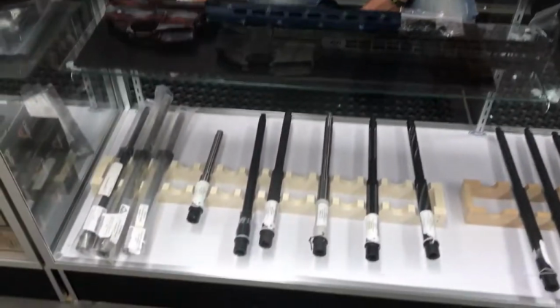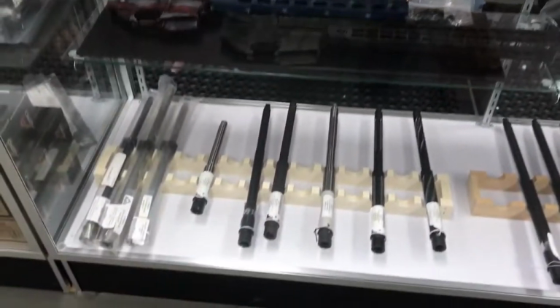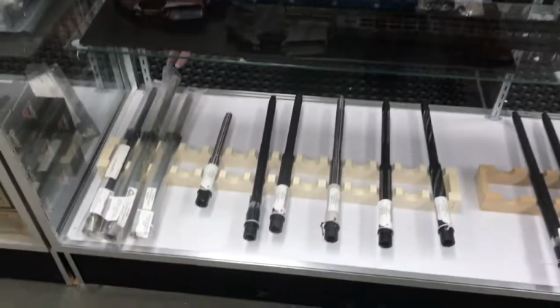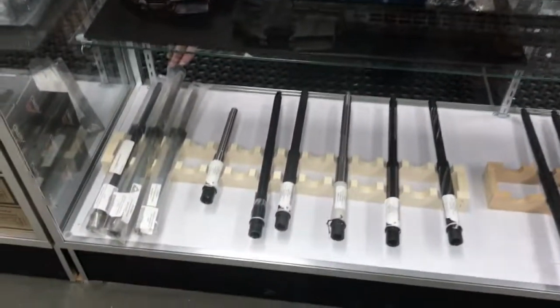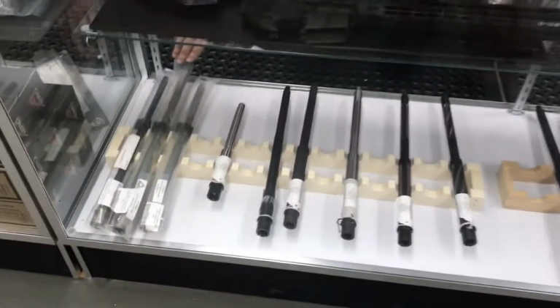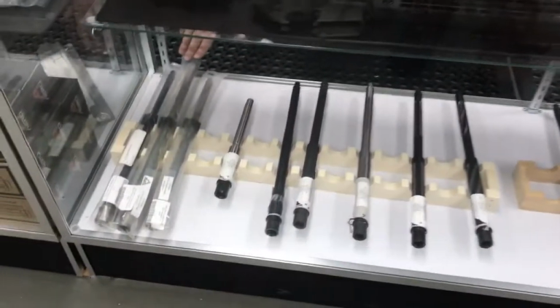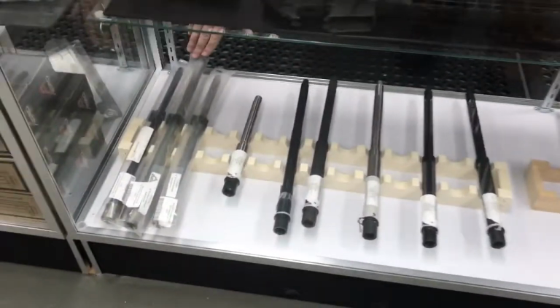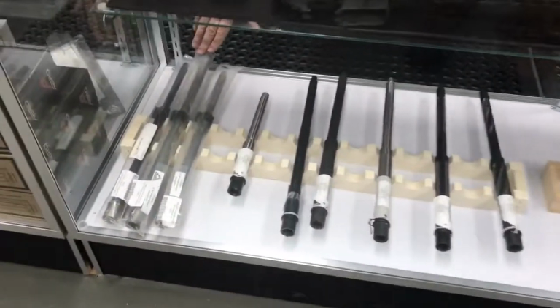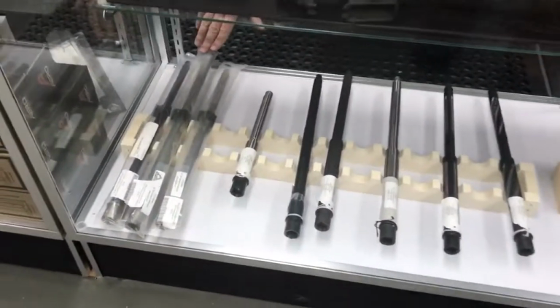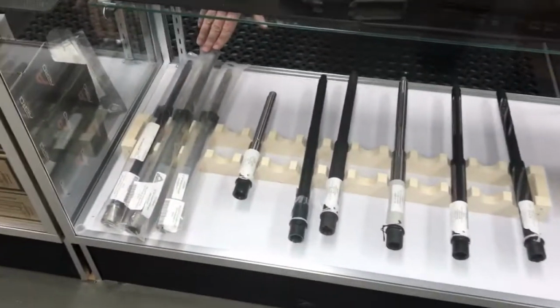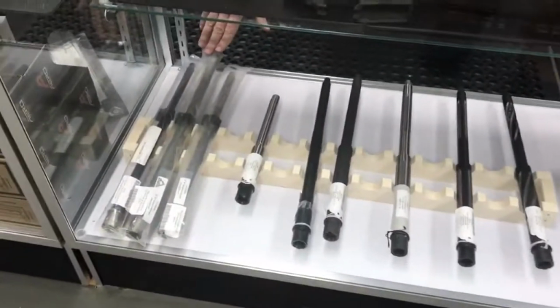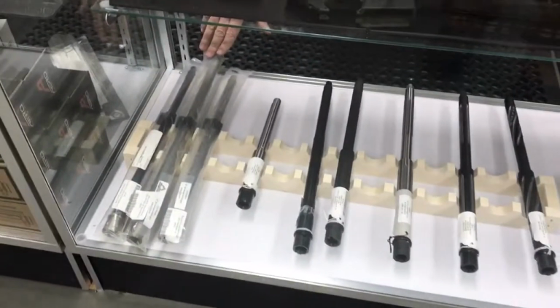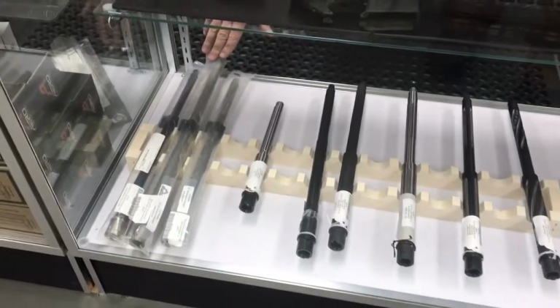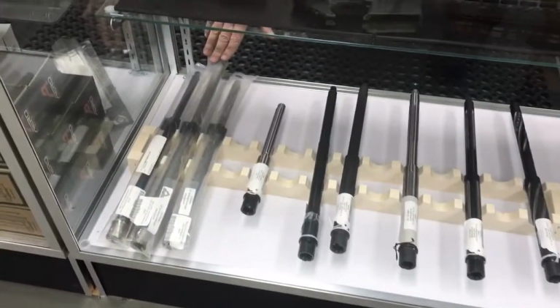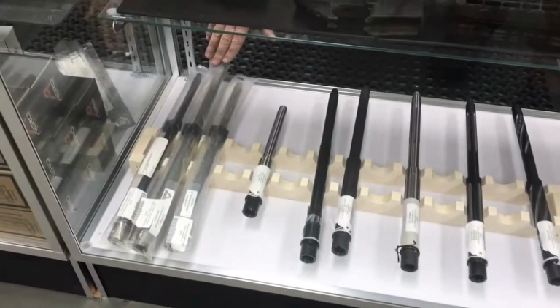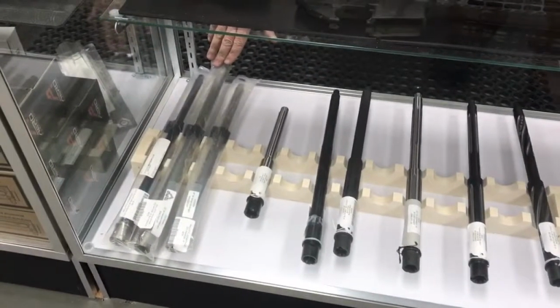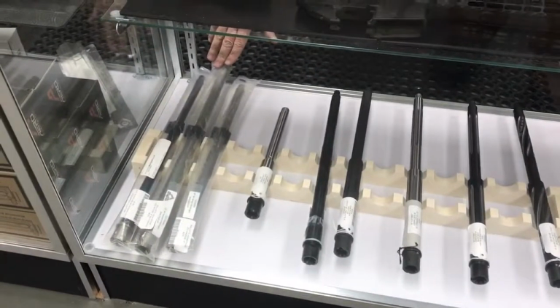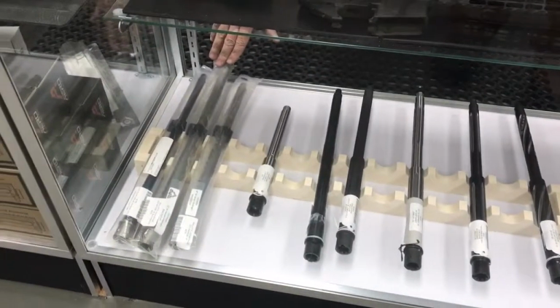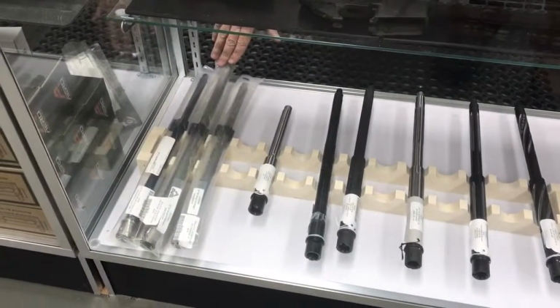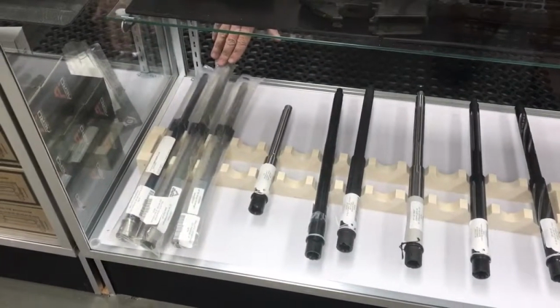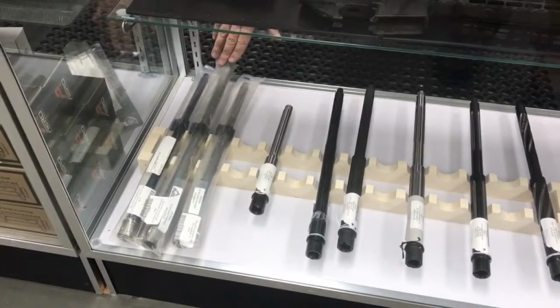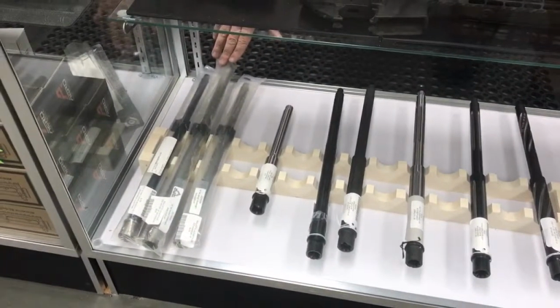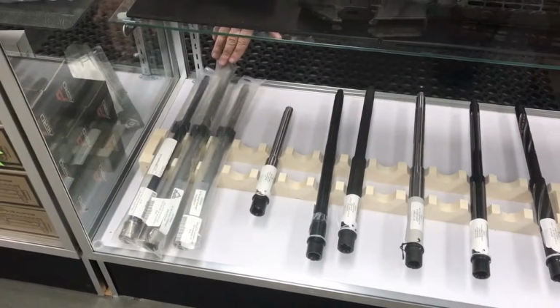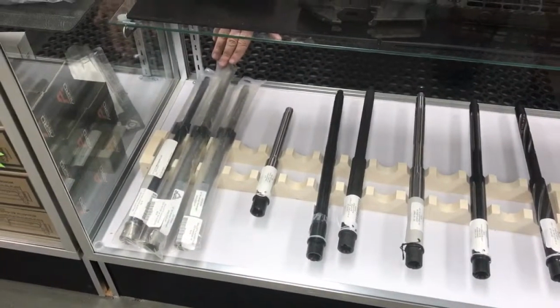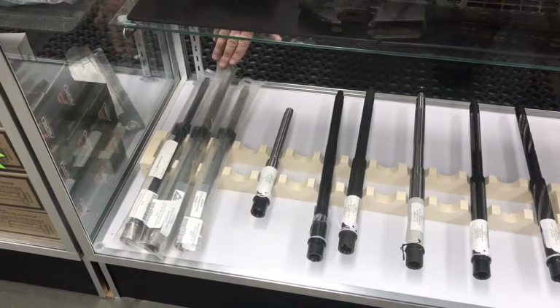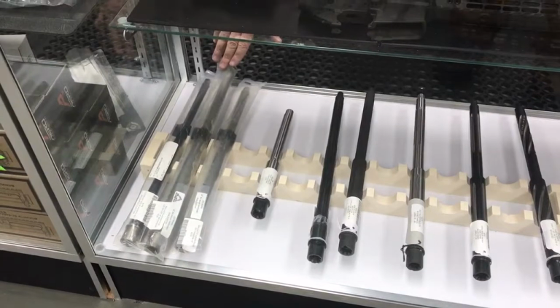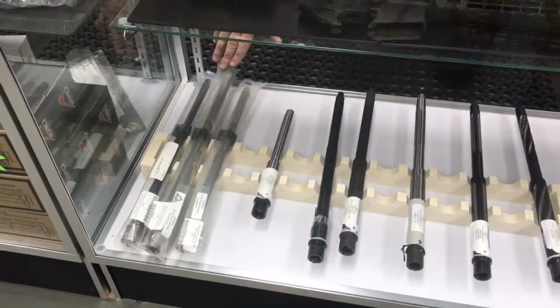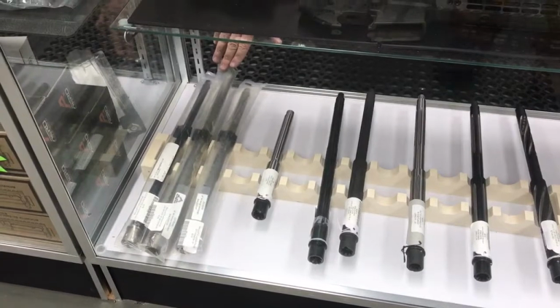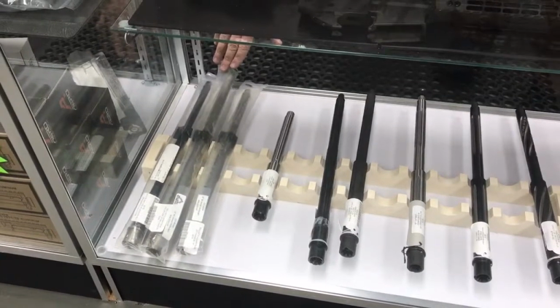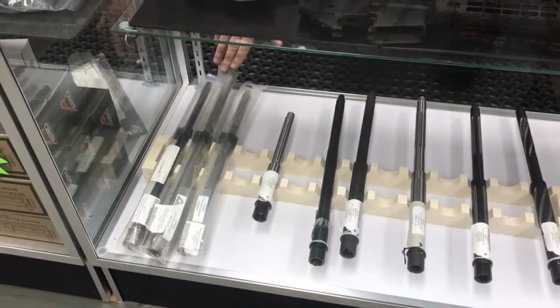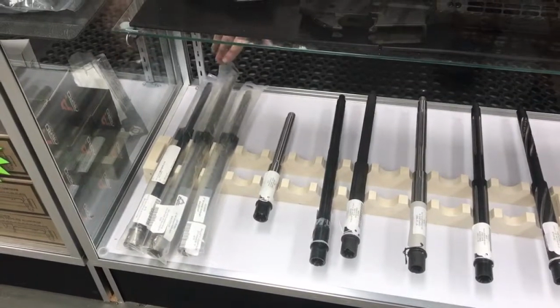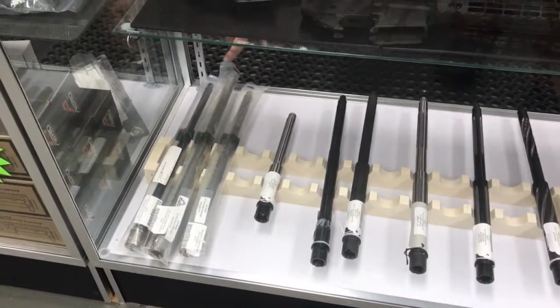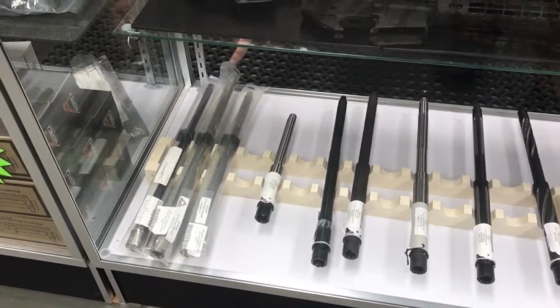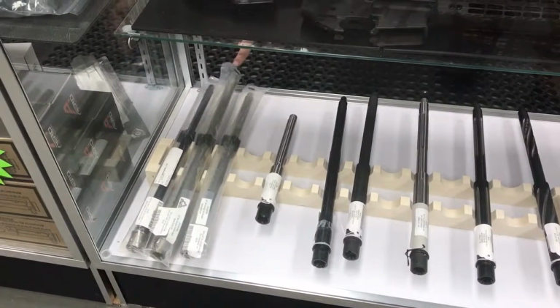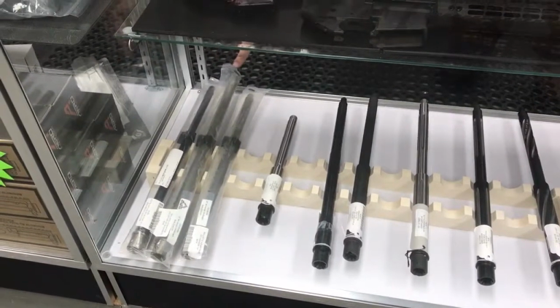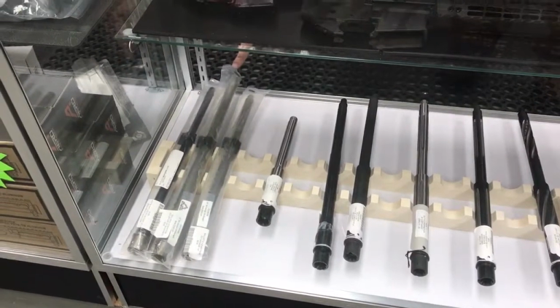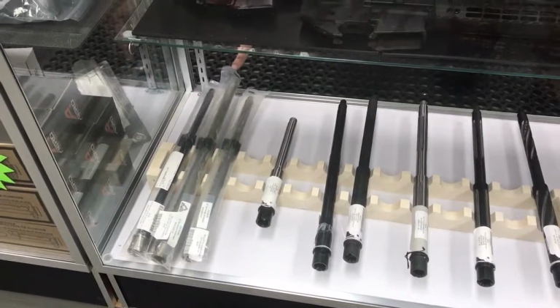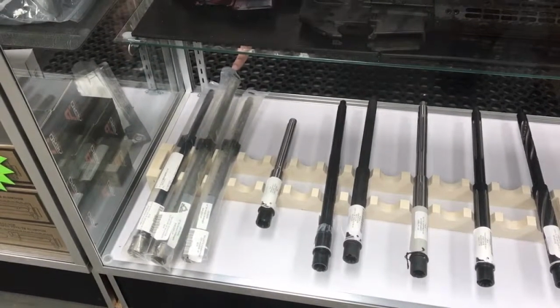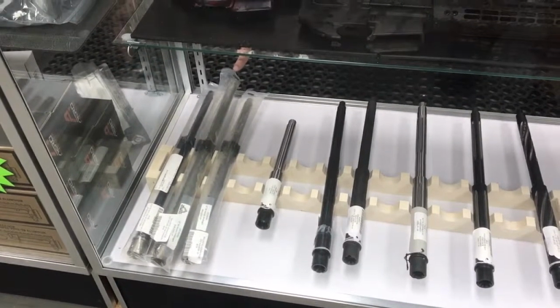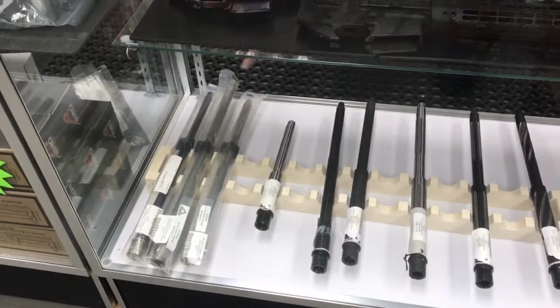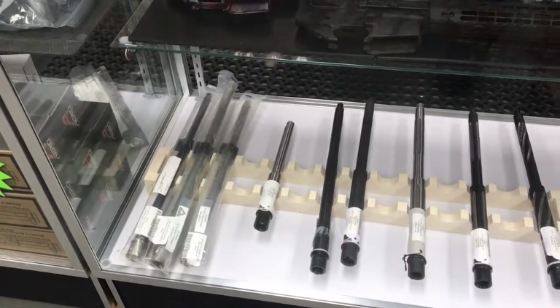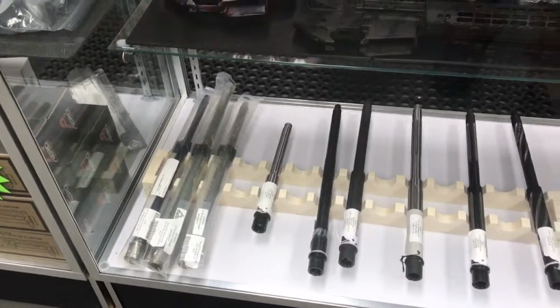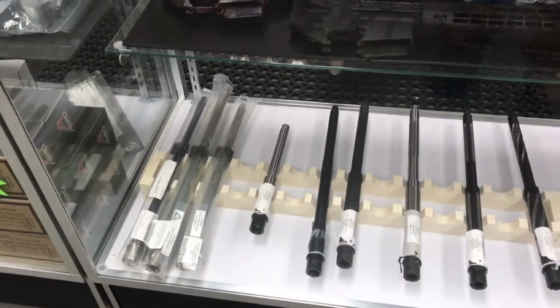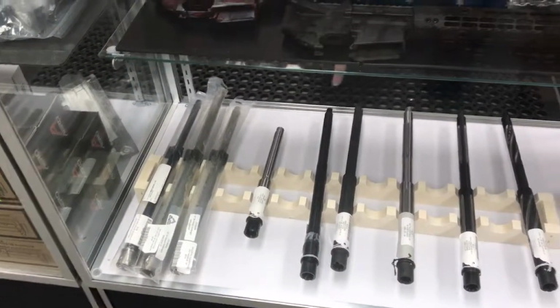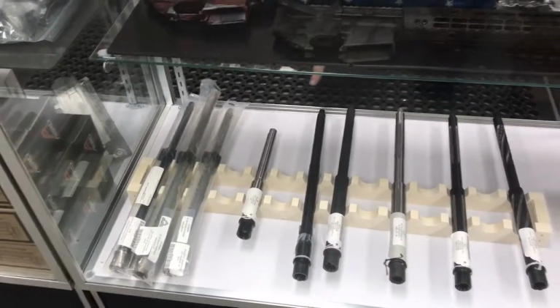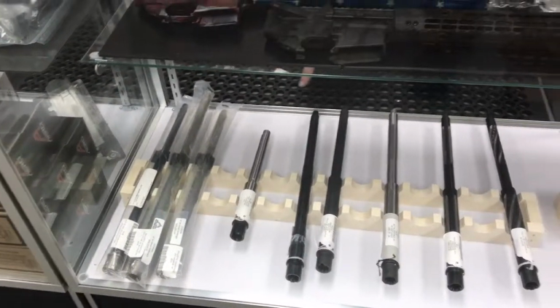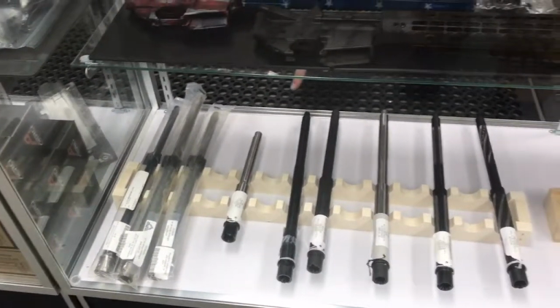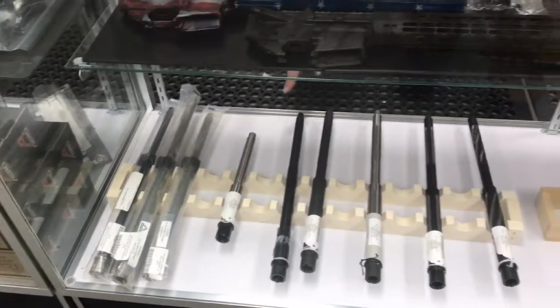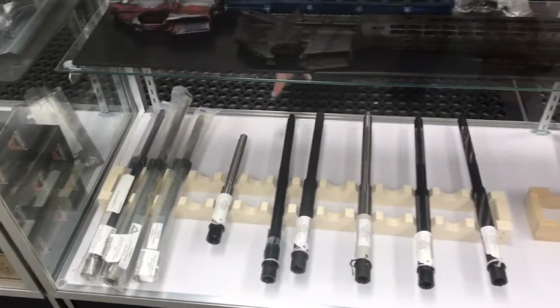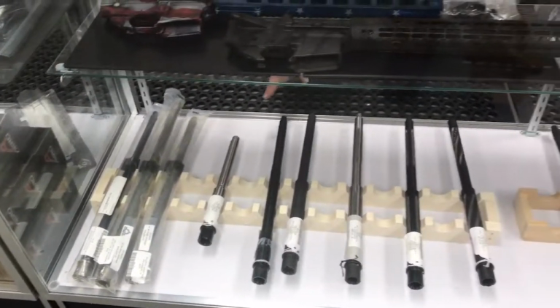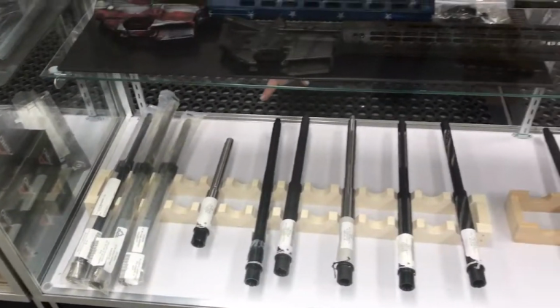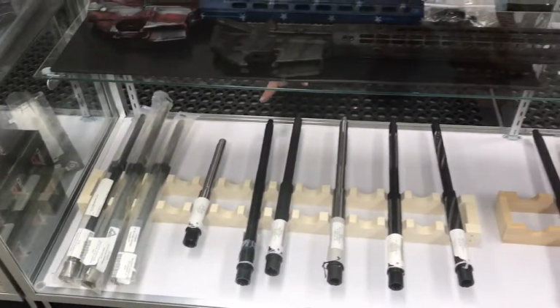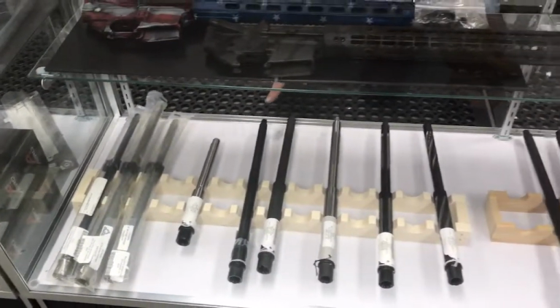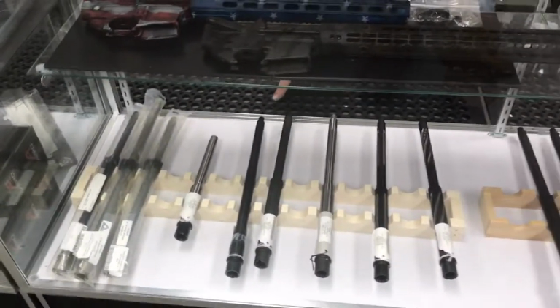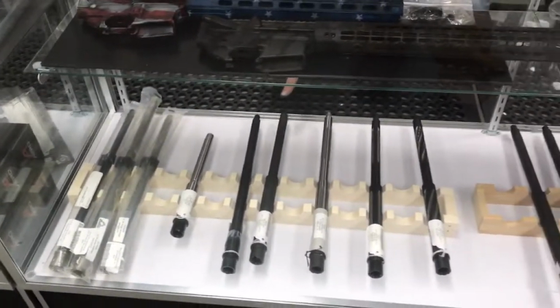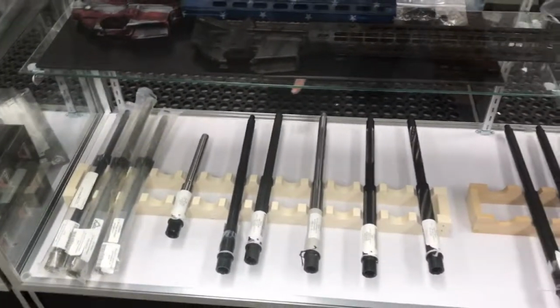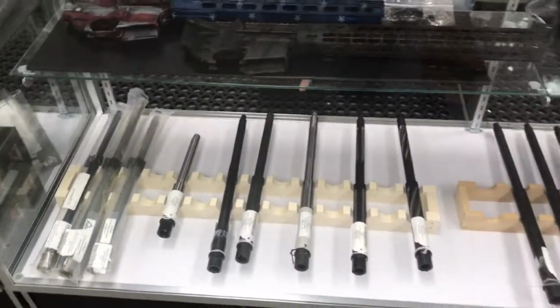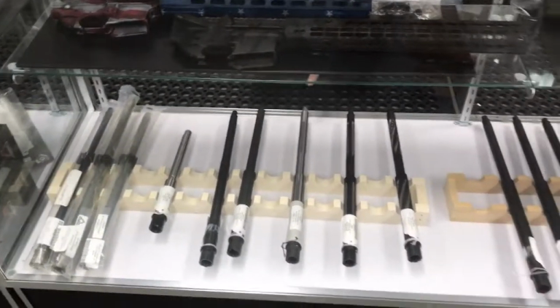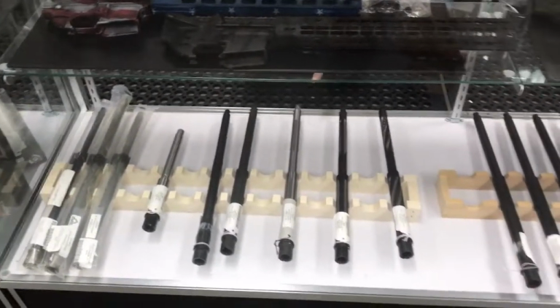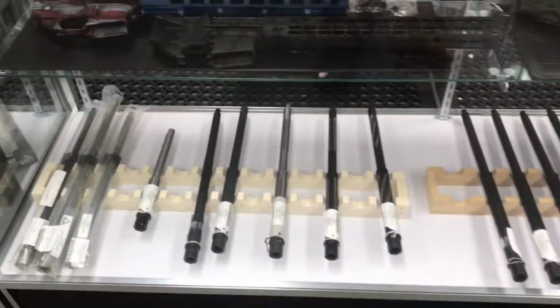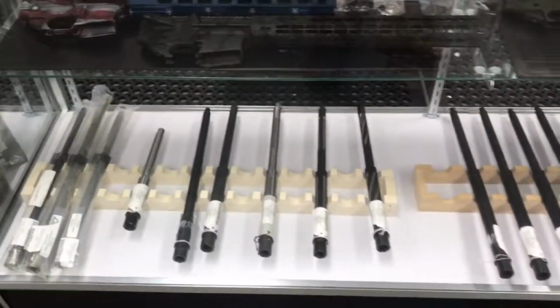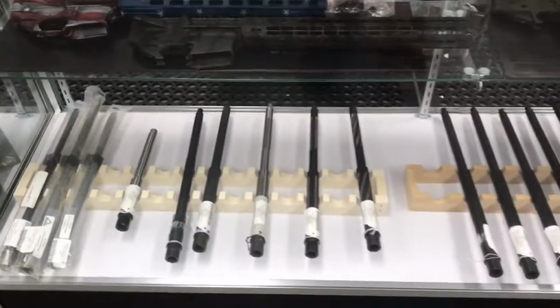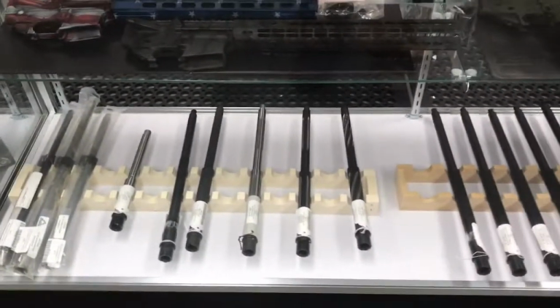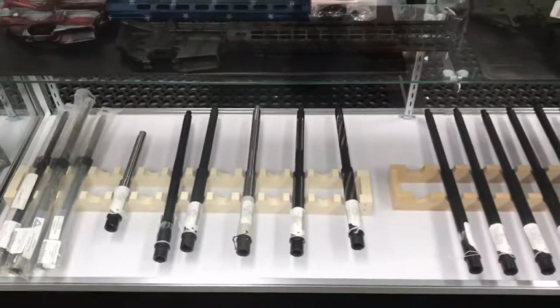We do have these new Ballistic Advantage barrels. These are match grade — these are Hanson barrels. And then we still carry our full line of Bear Creek barrels.